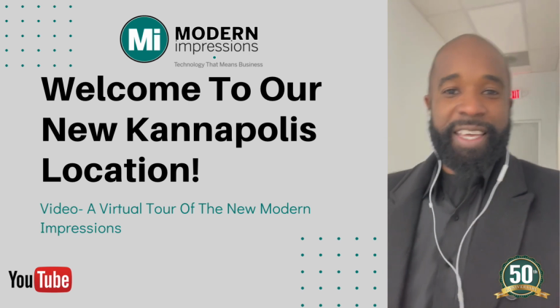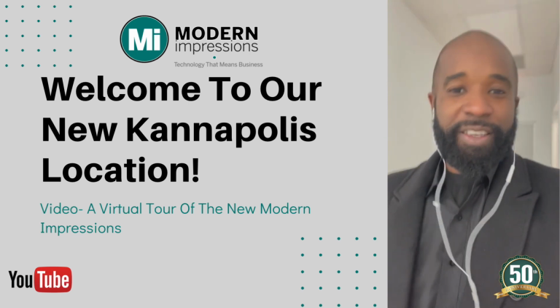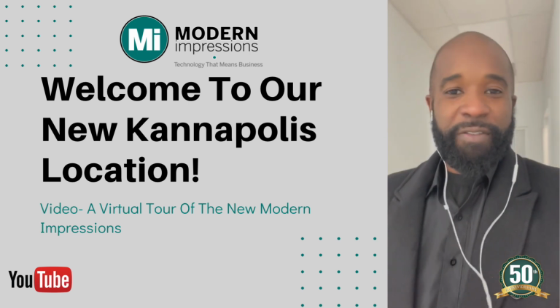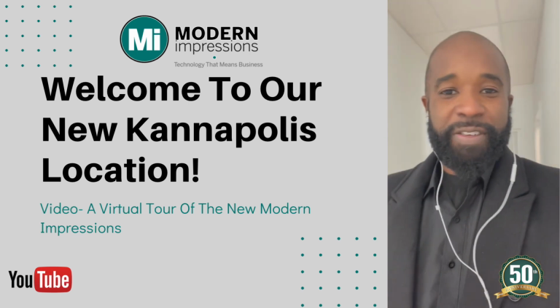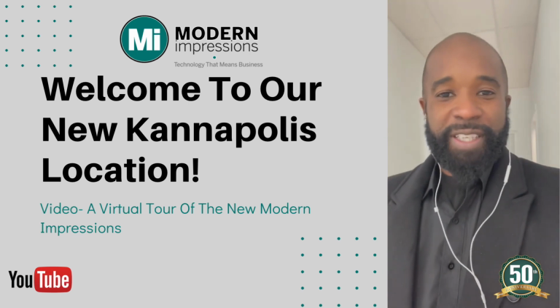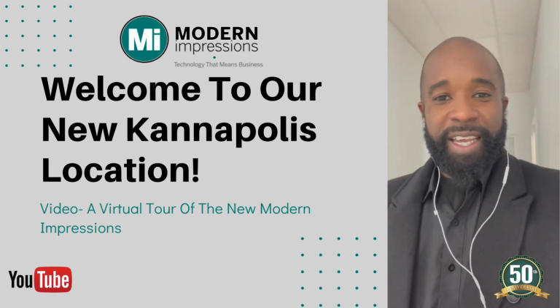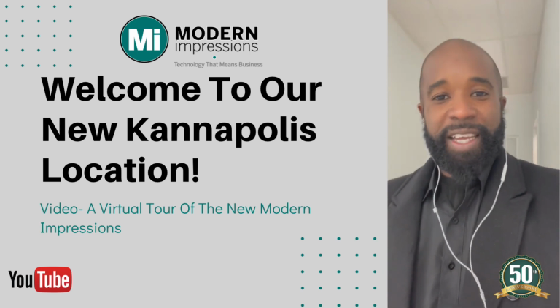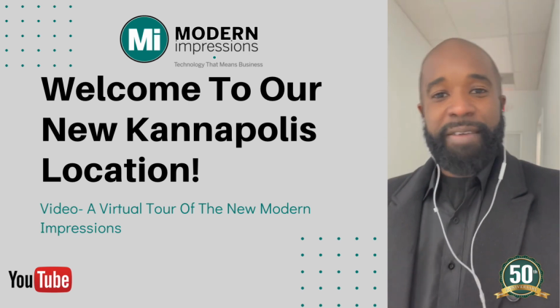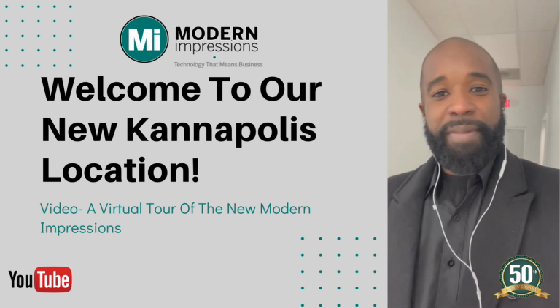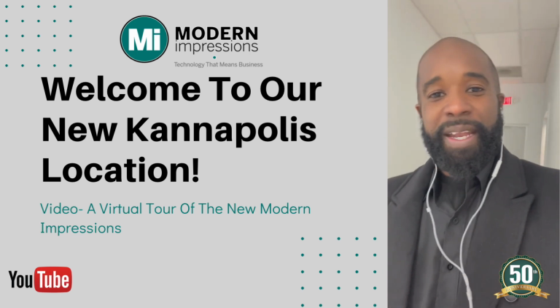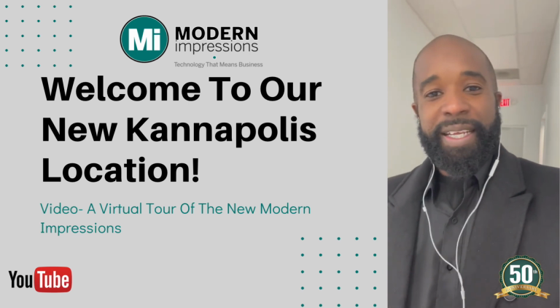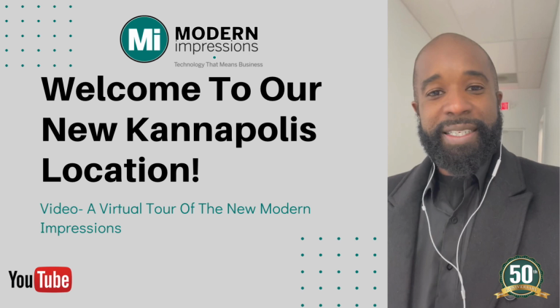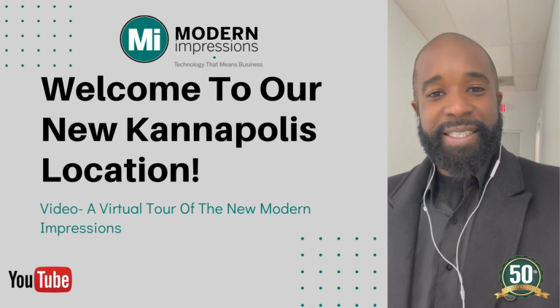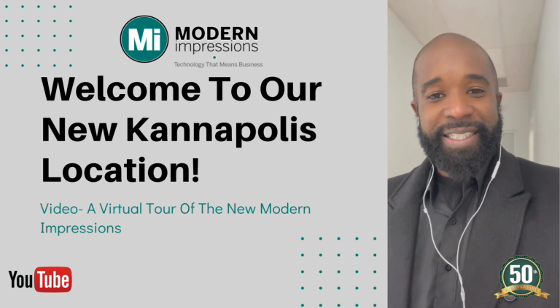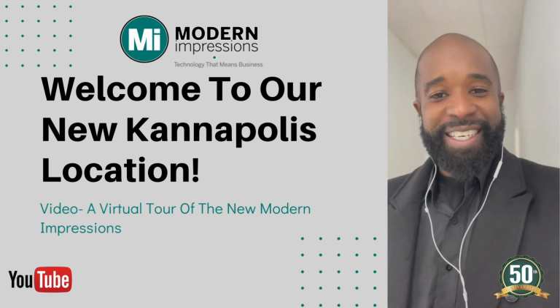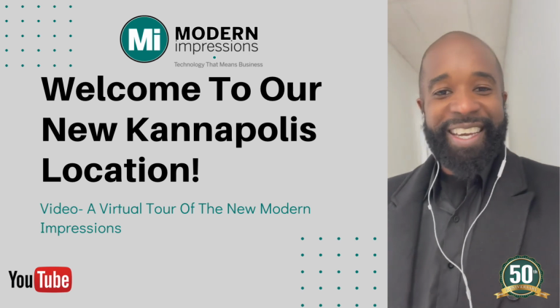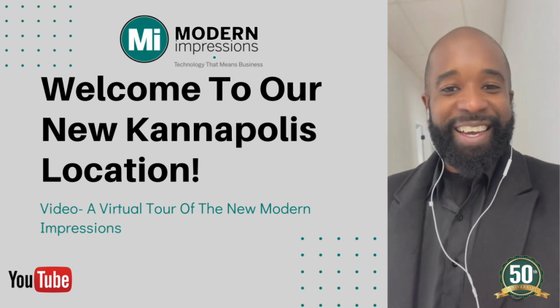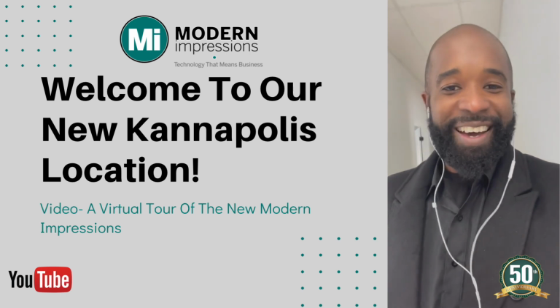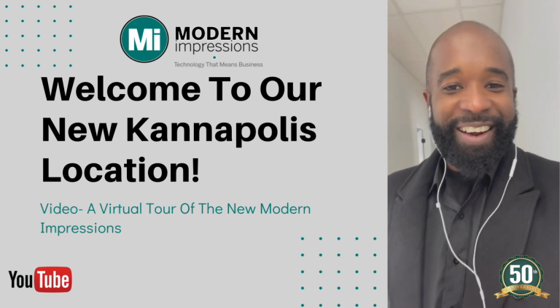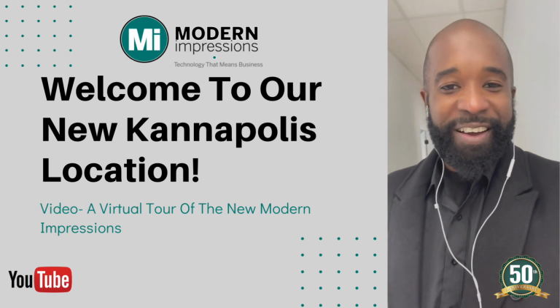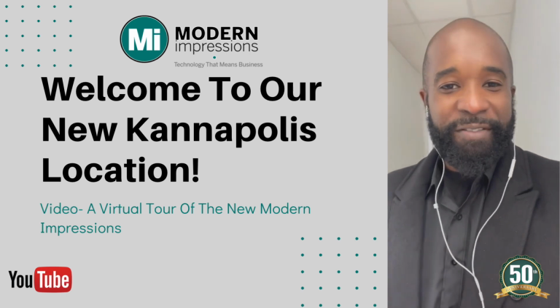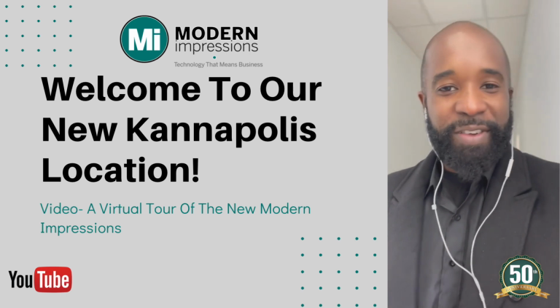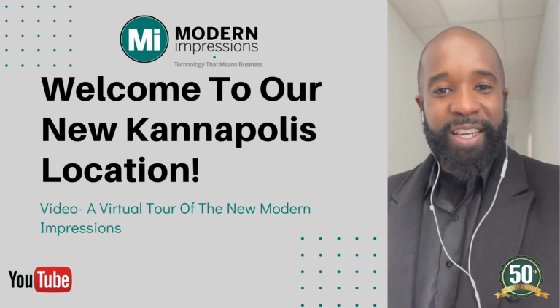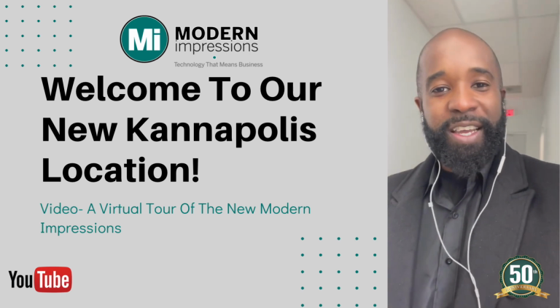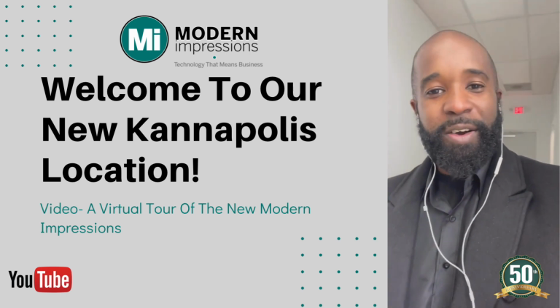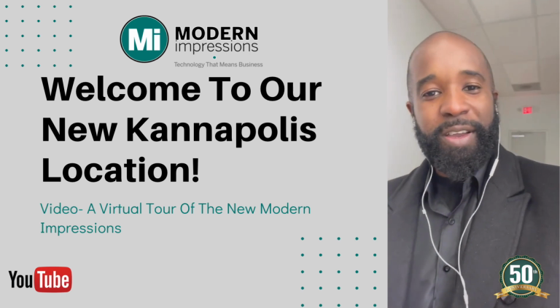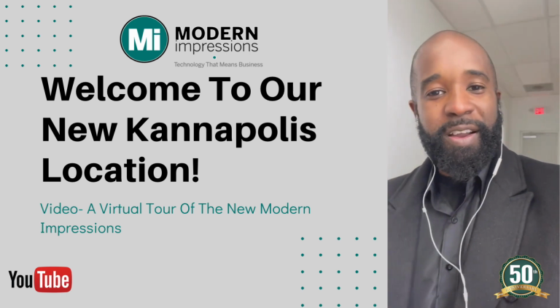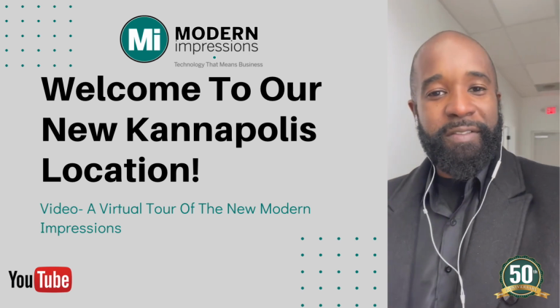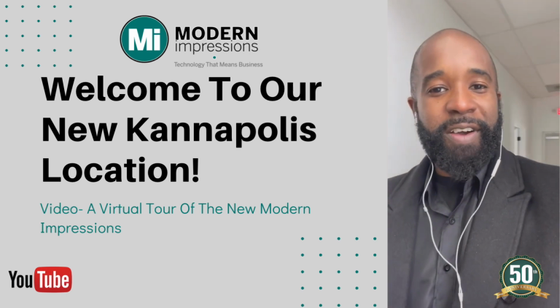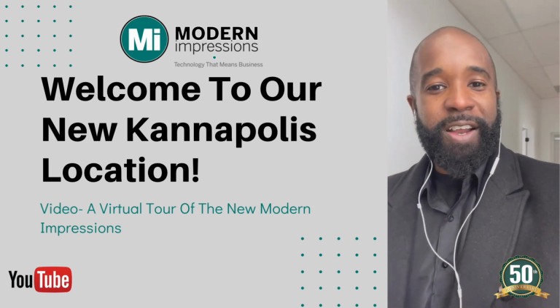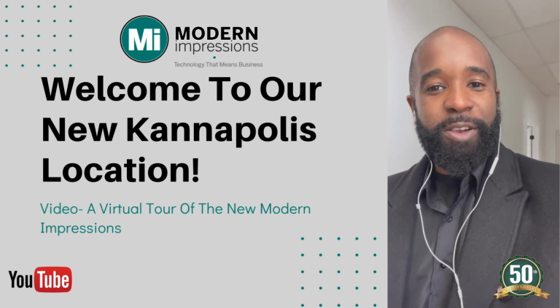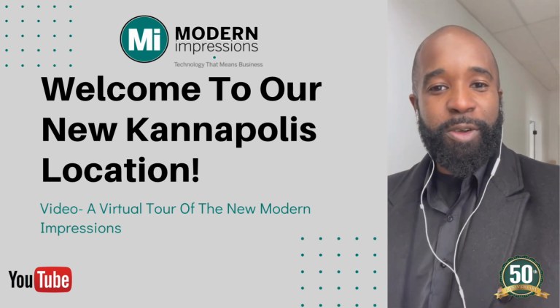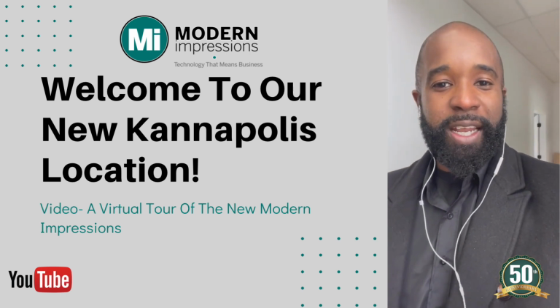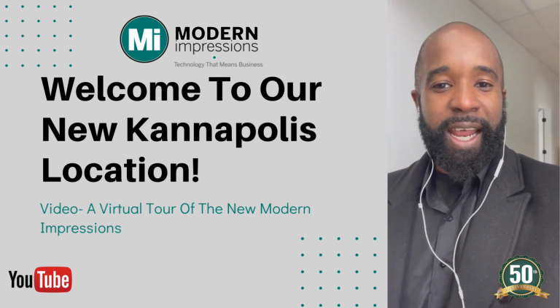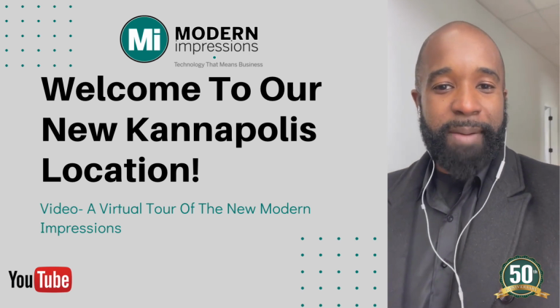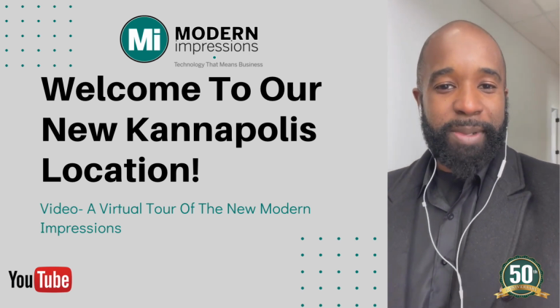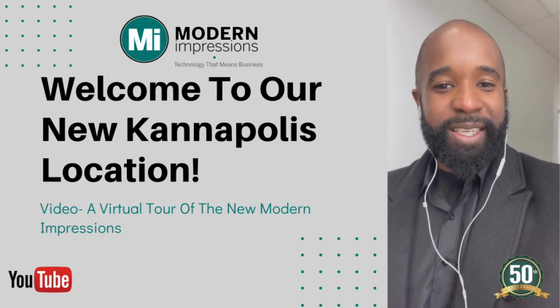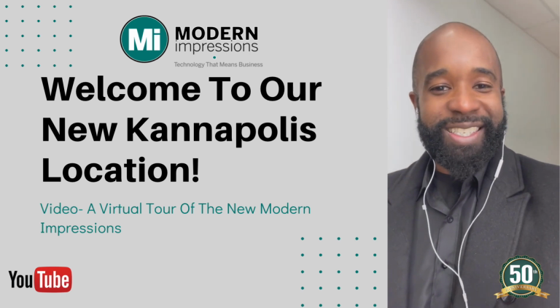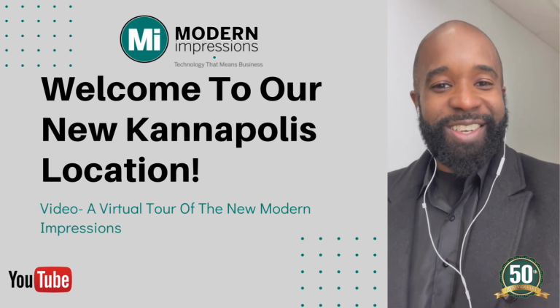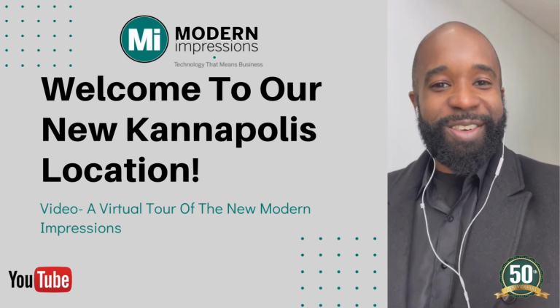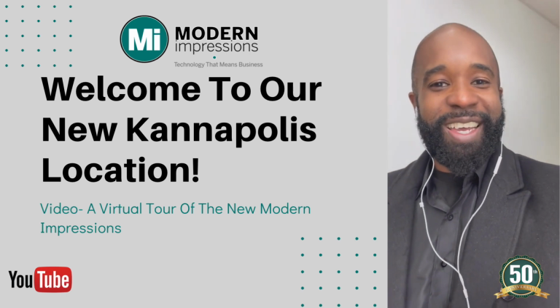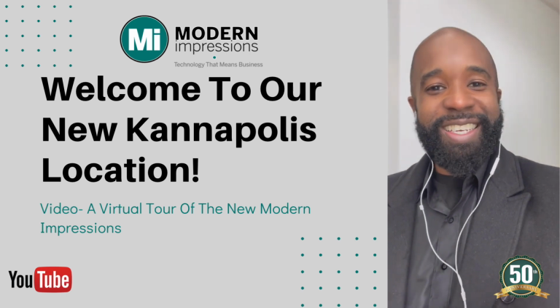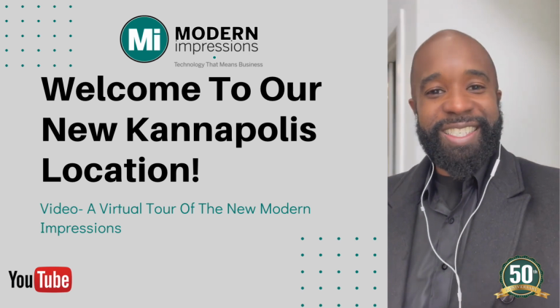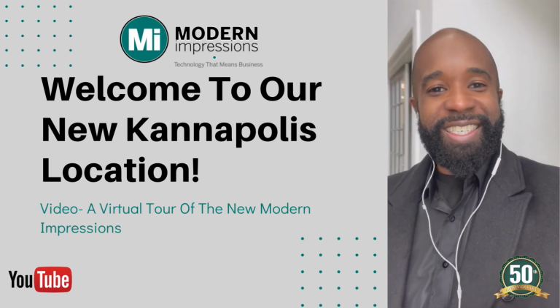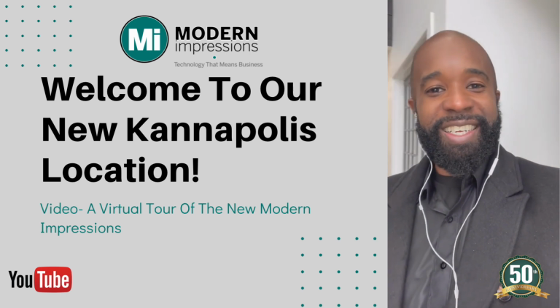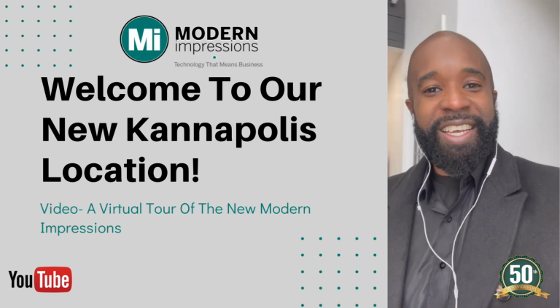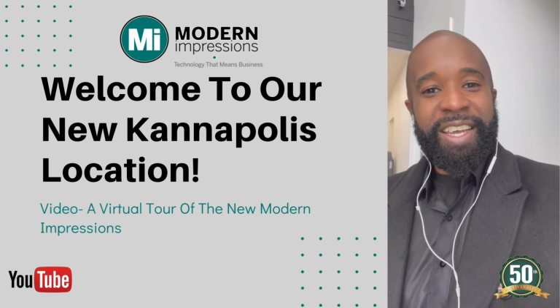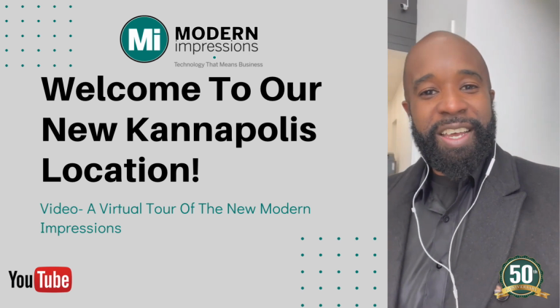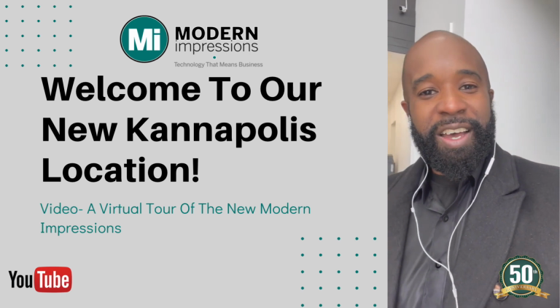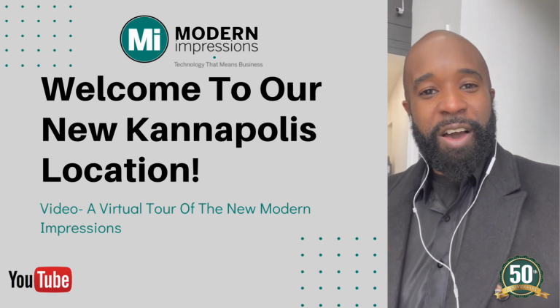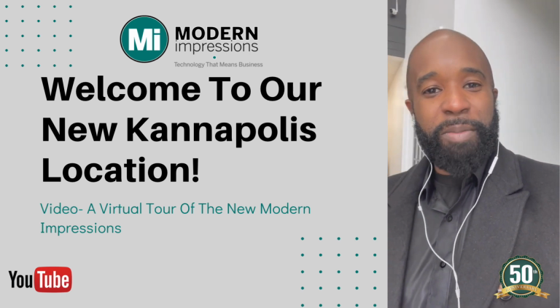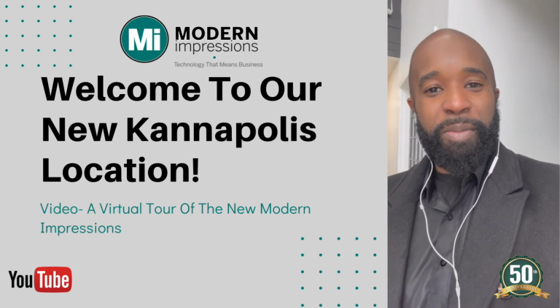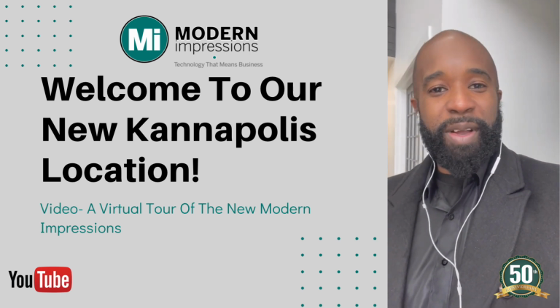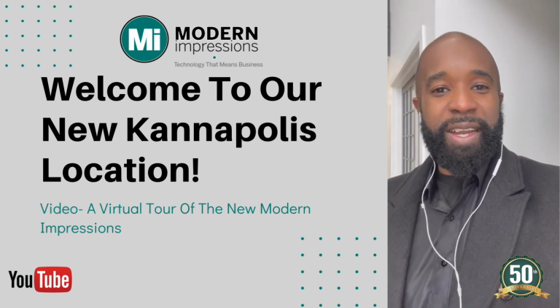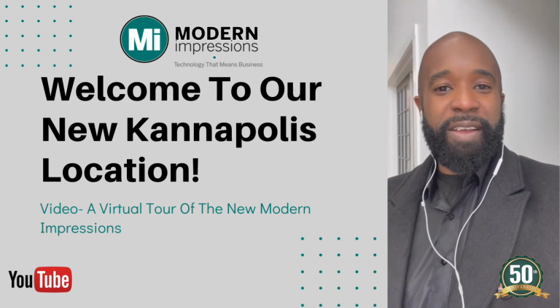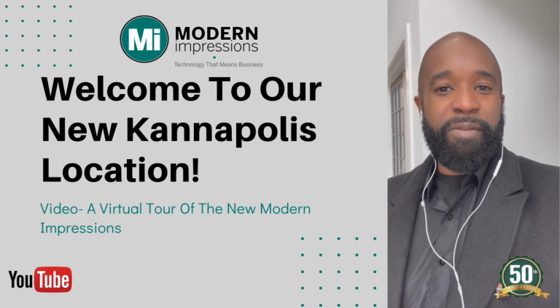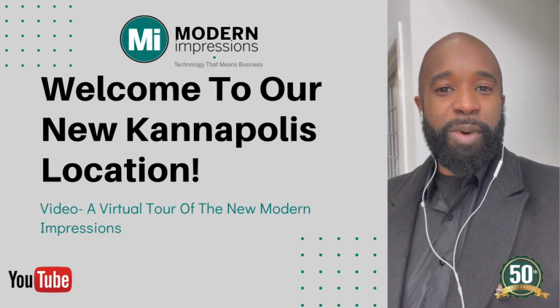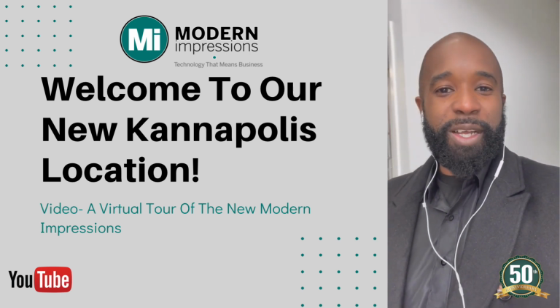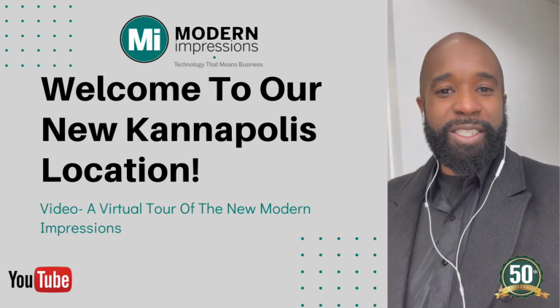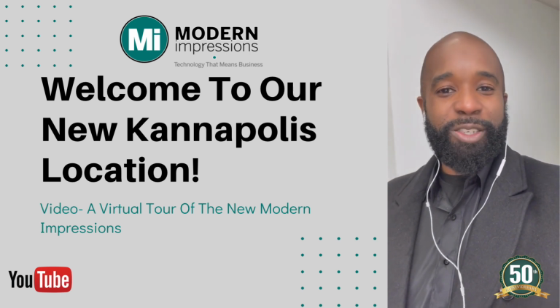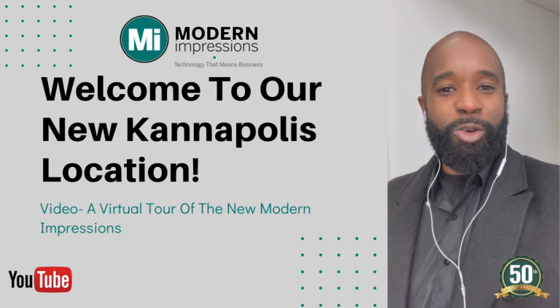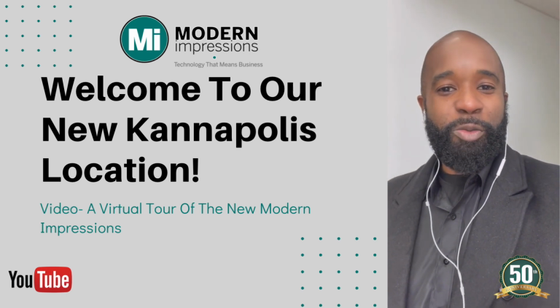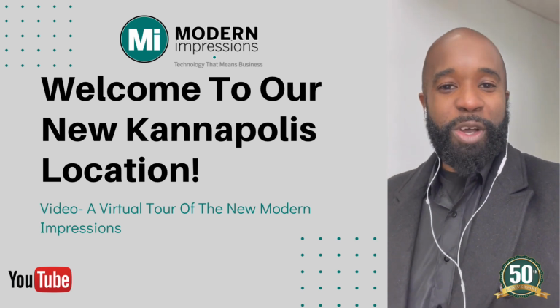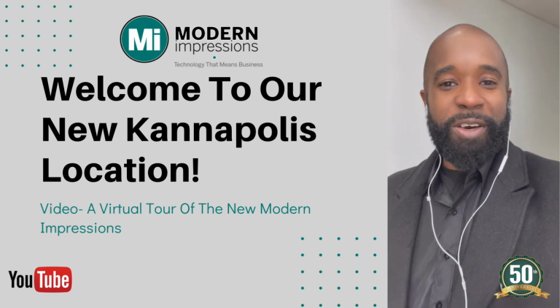Thank you for taking a minute just to check out our video of our new Kannapolis location. Hope and pray that everyone's doing well.